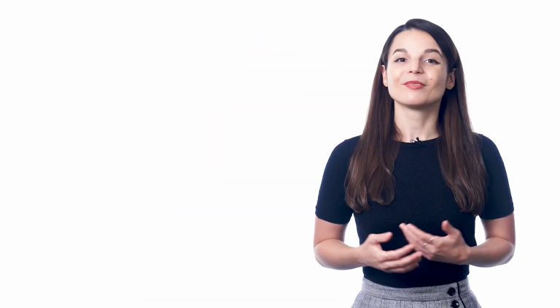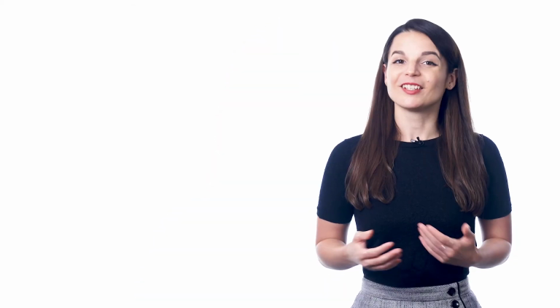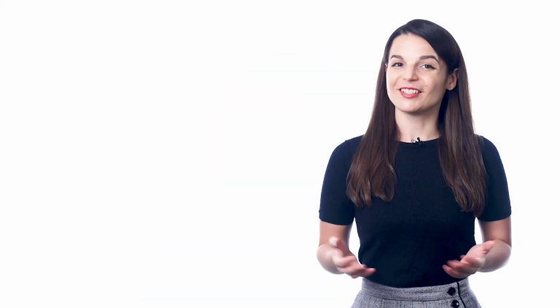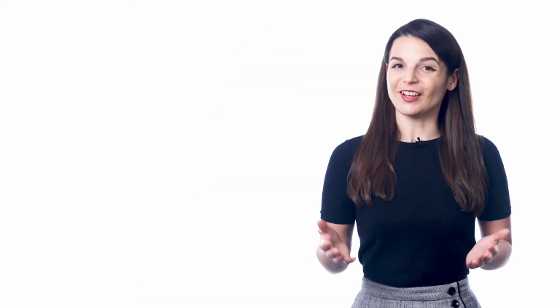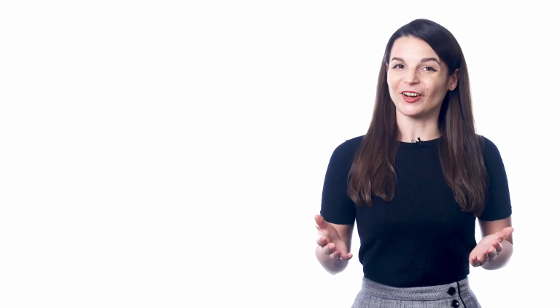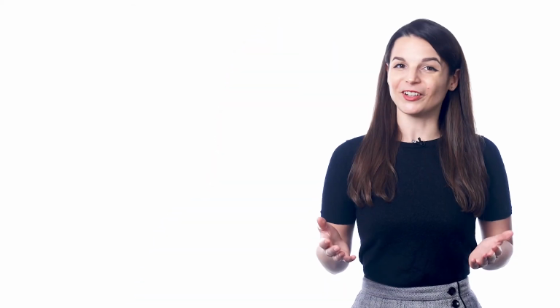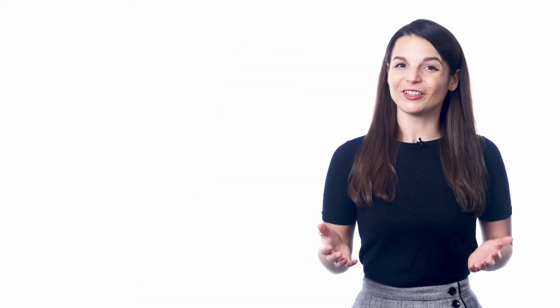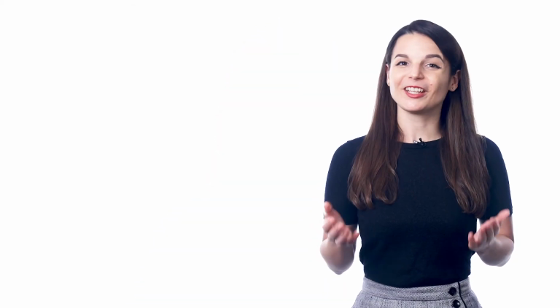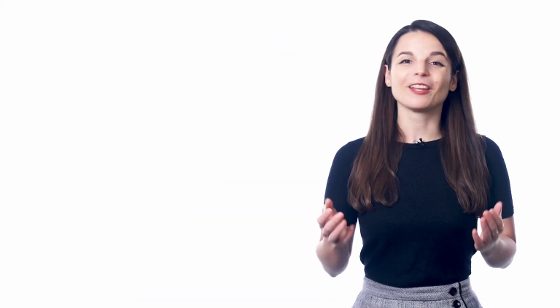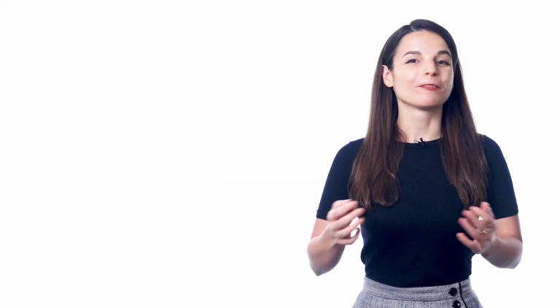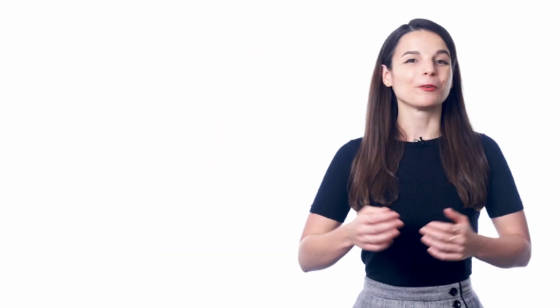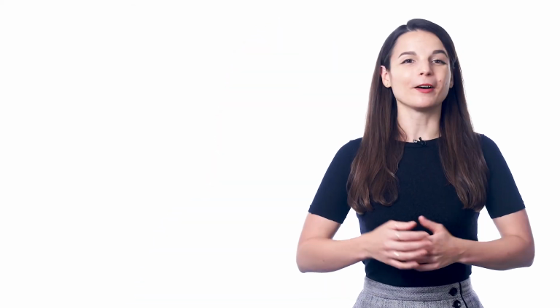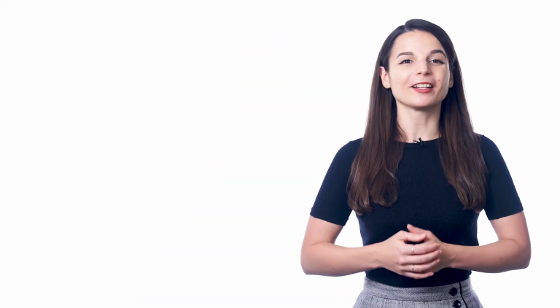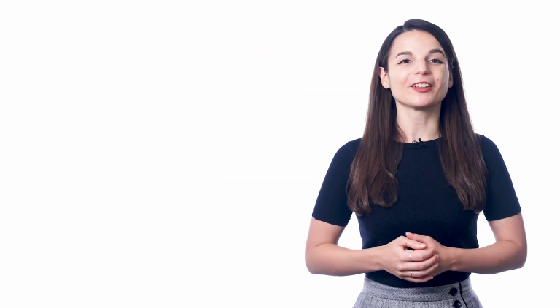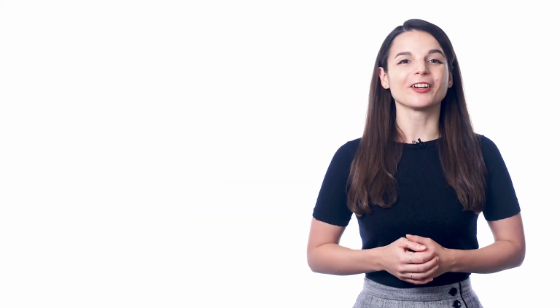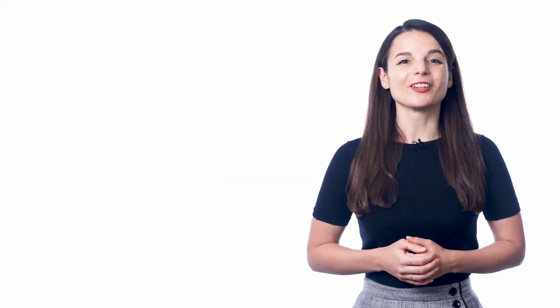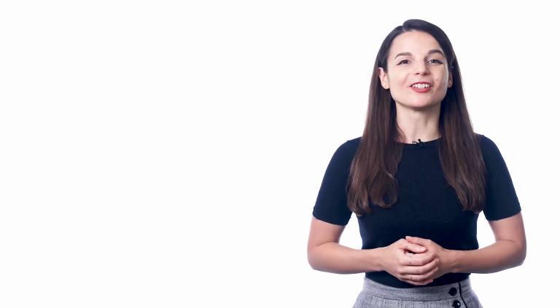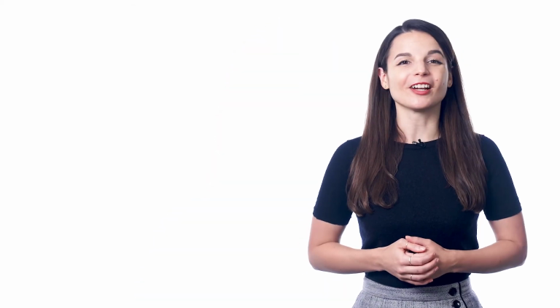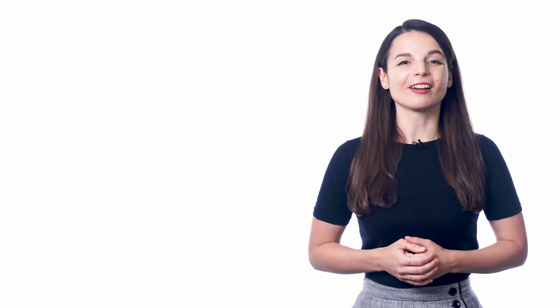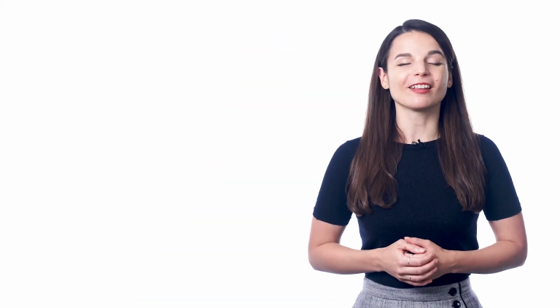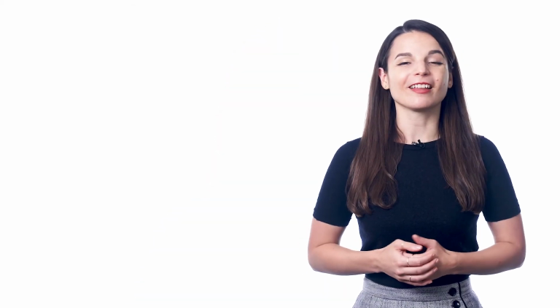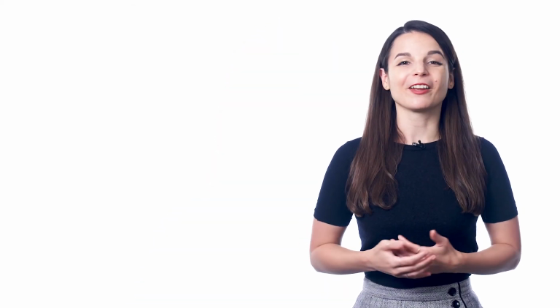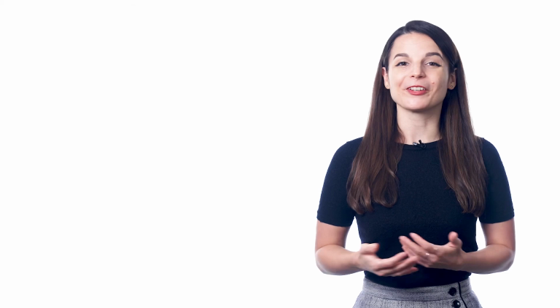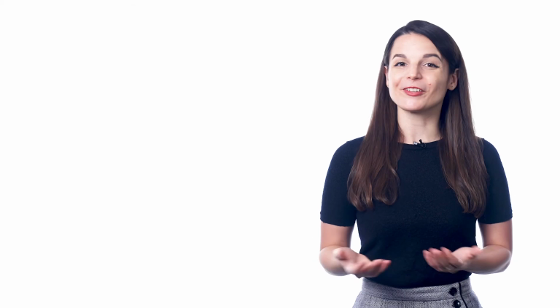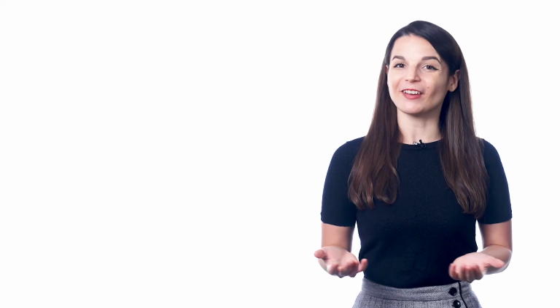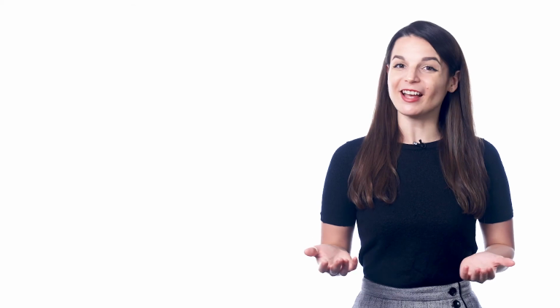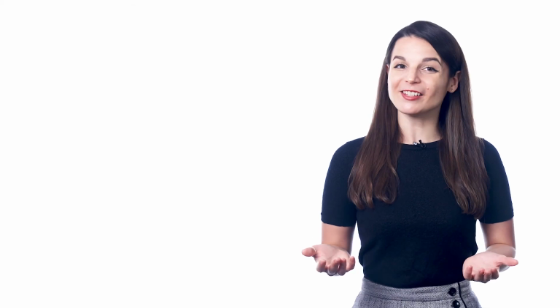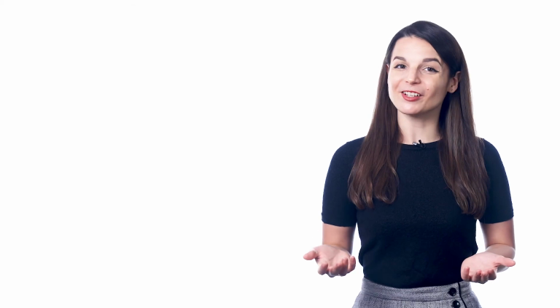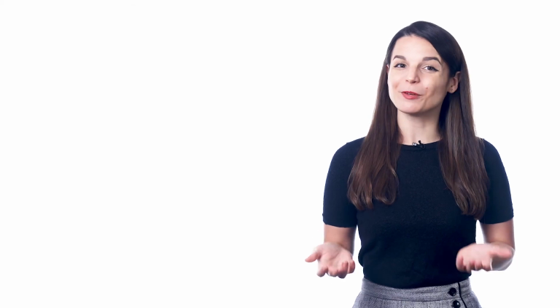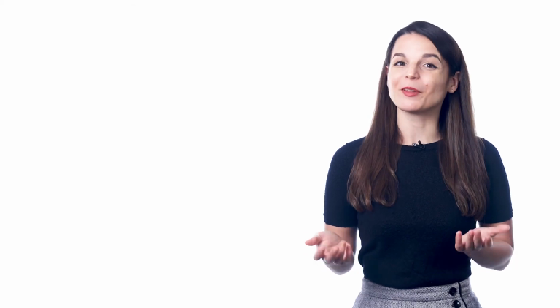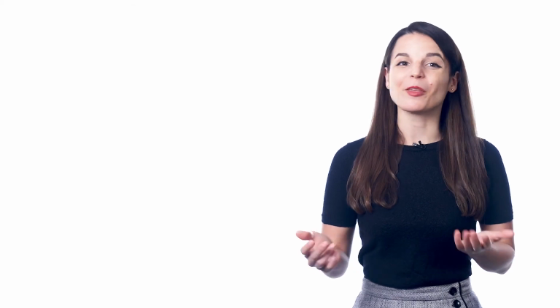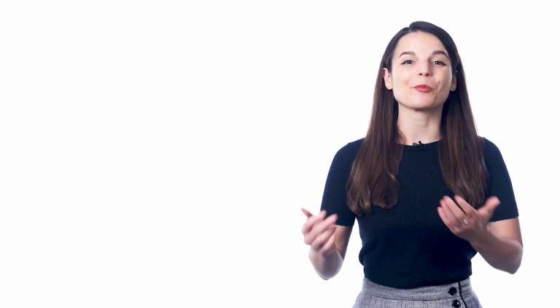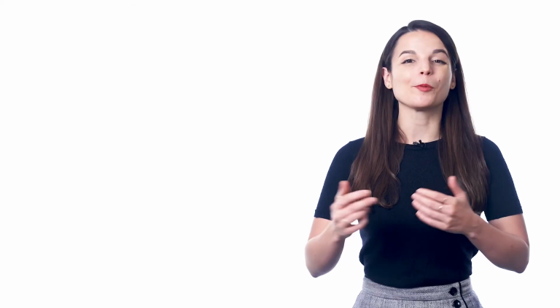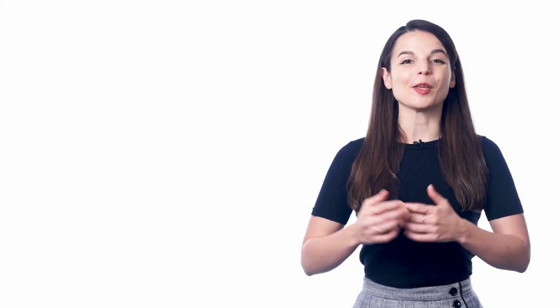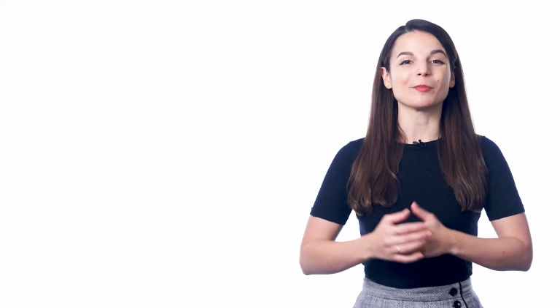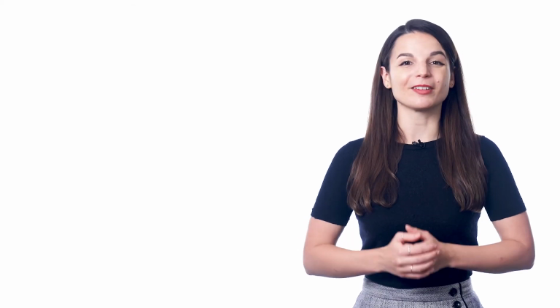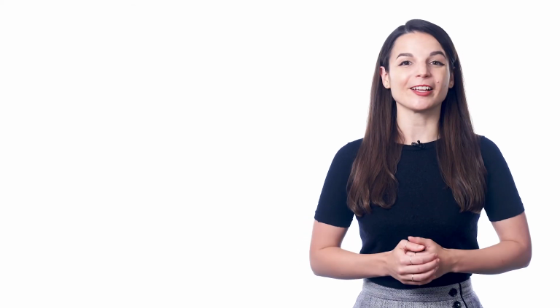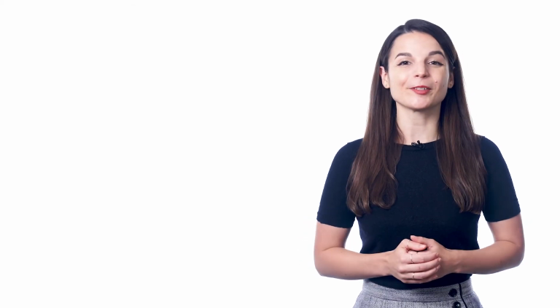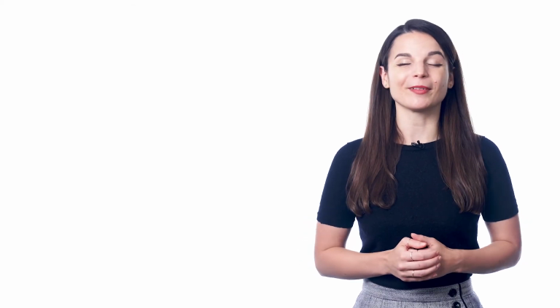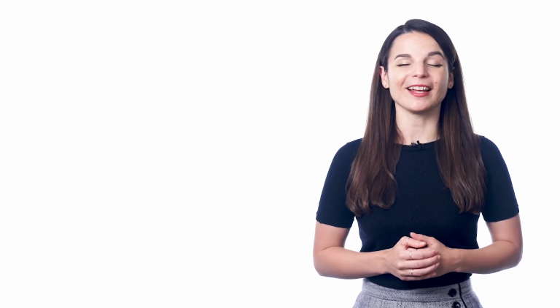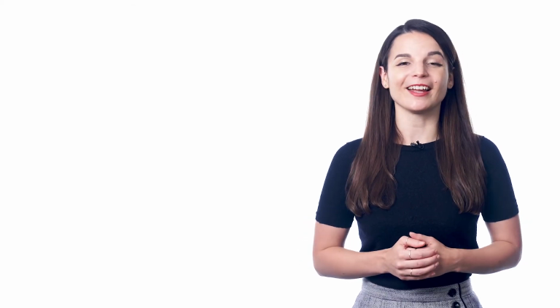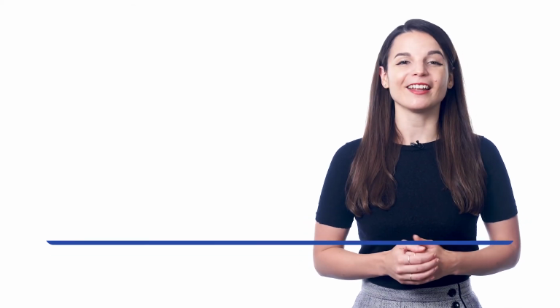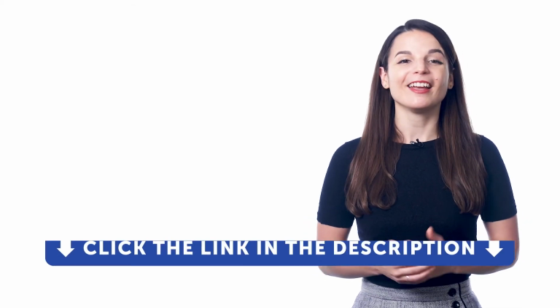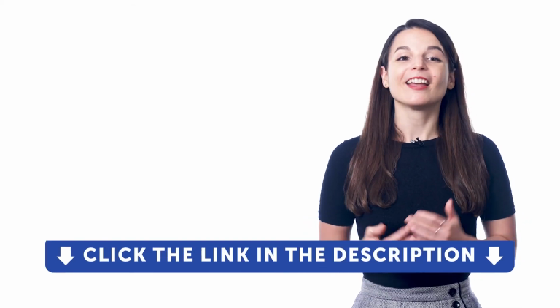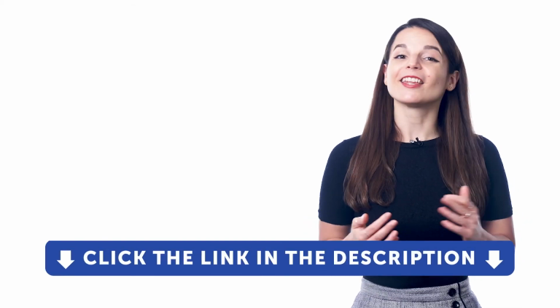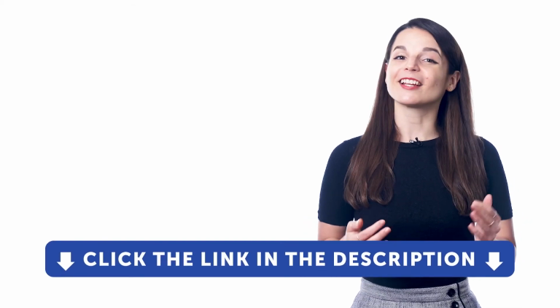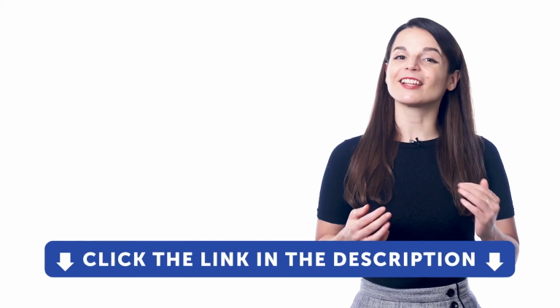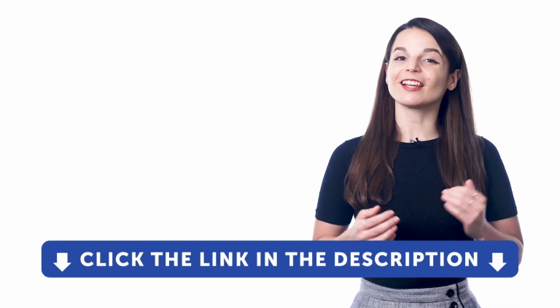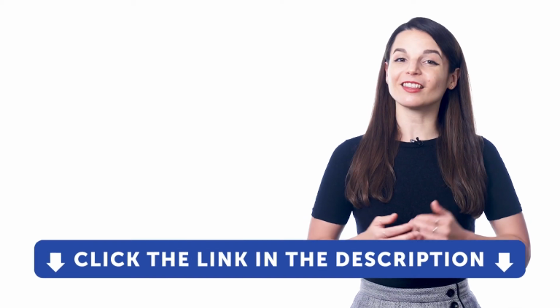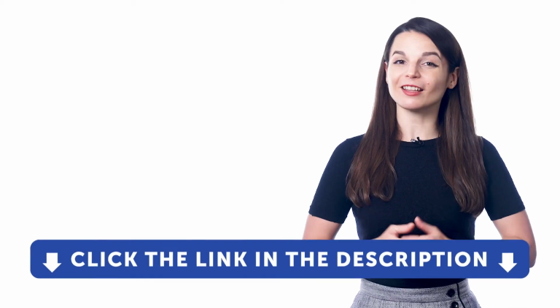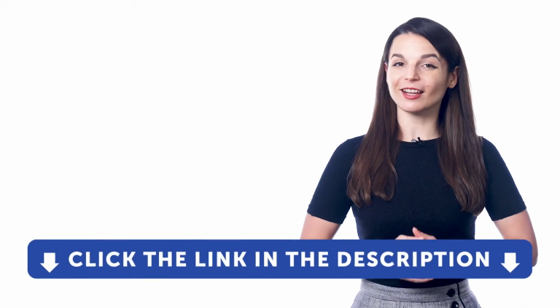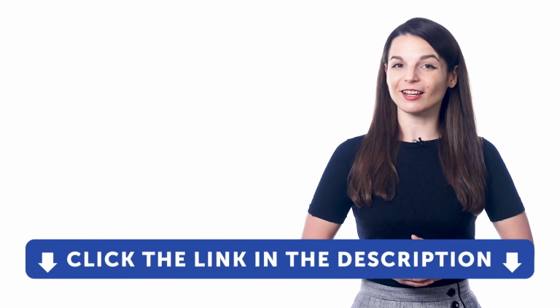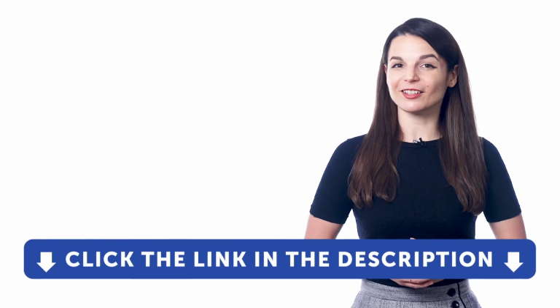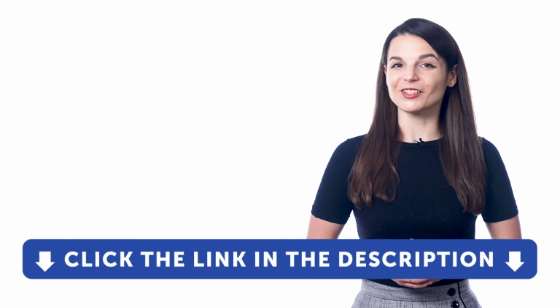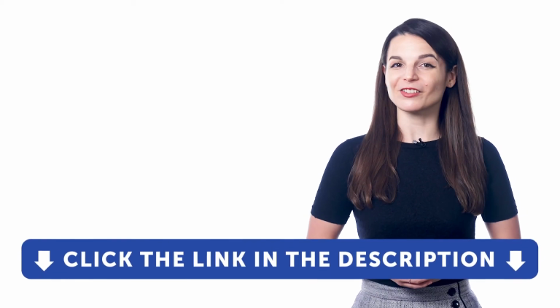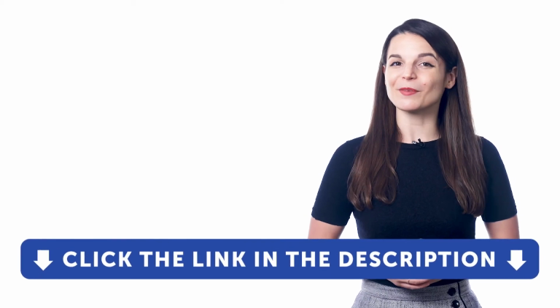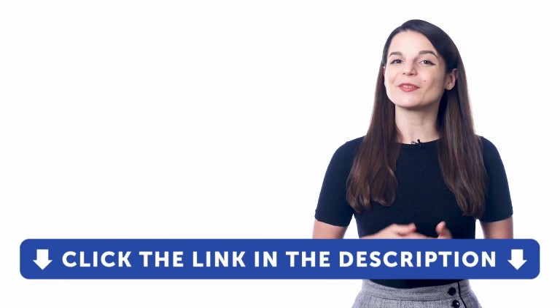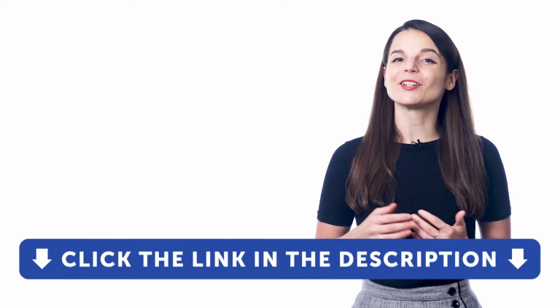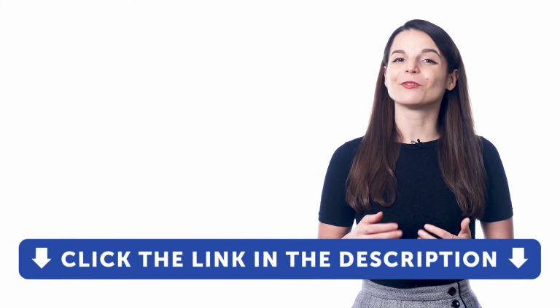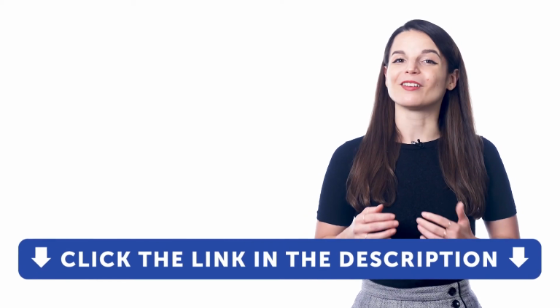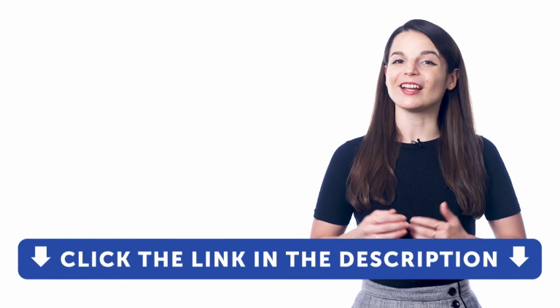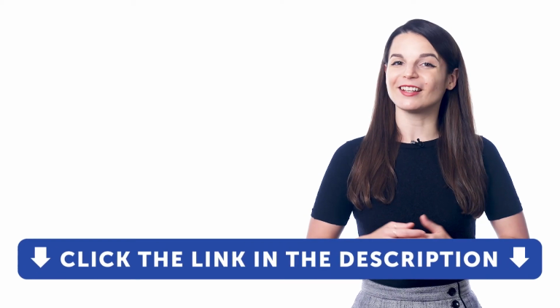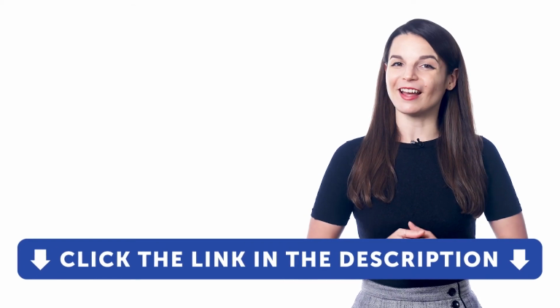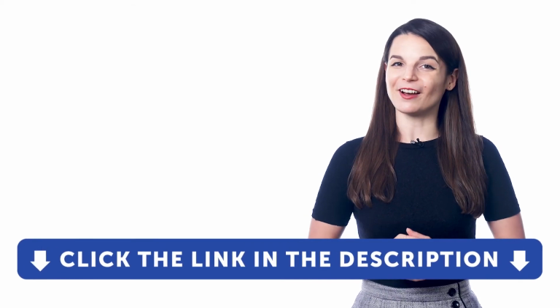So if you want to learn your target language faster with the Premium Plus plan, then click the link in the description right now.